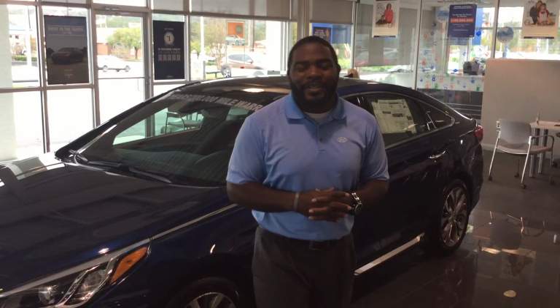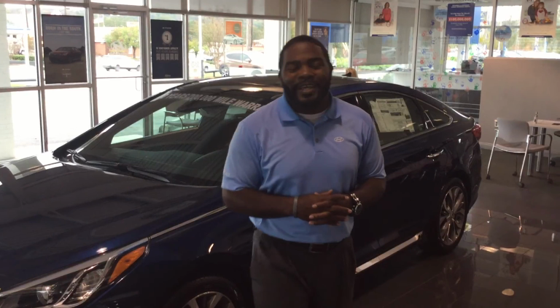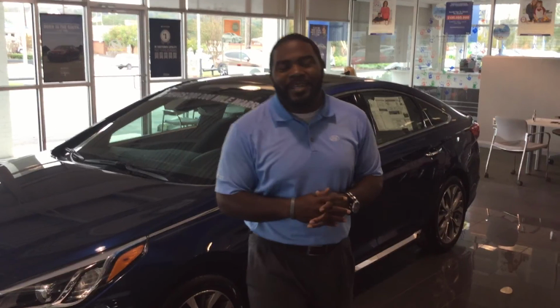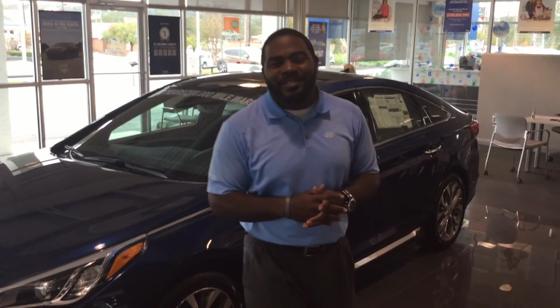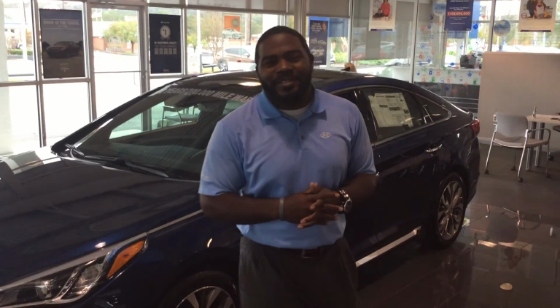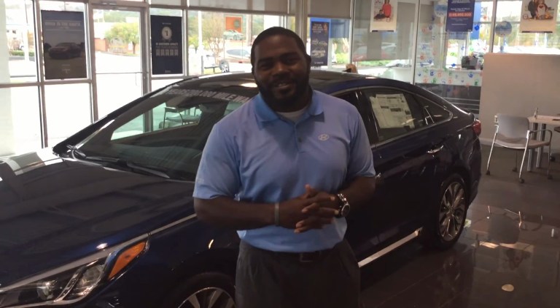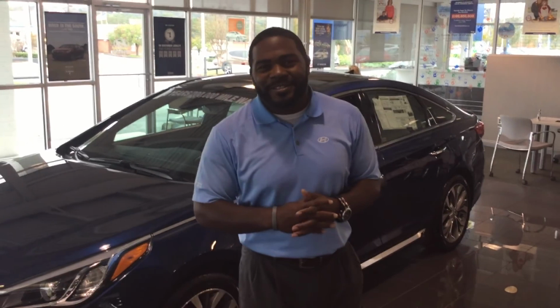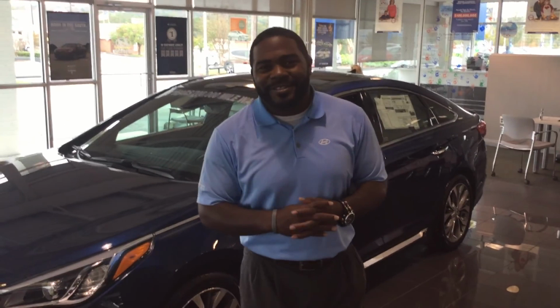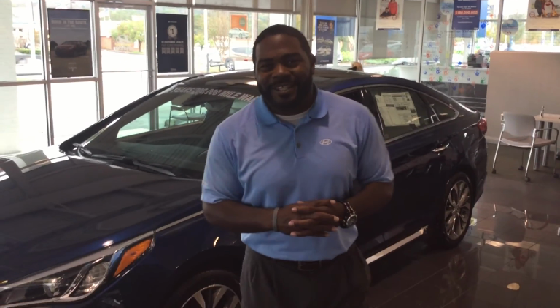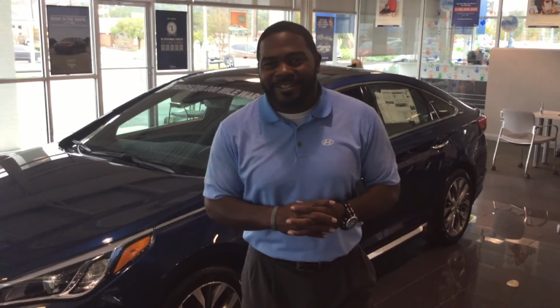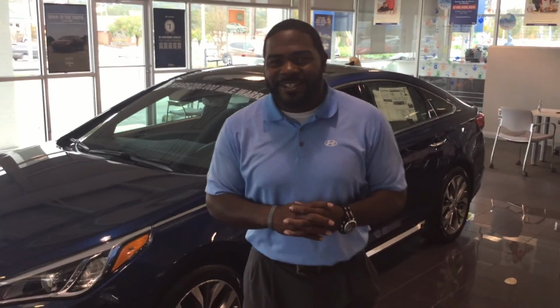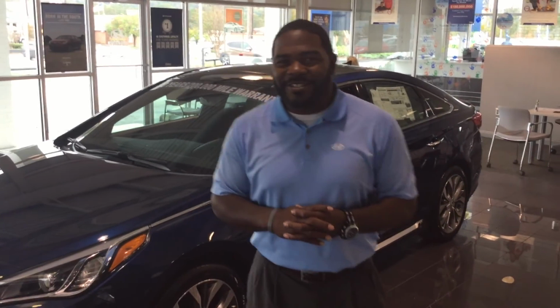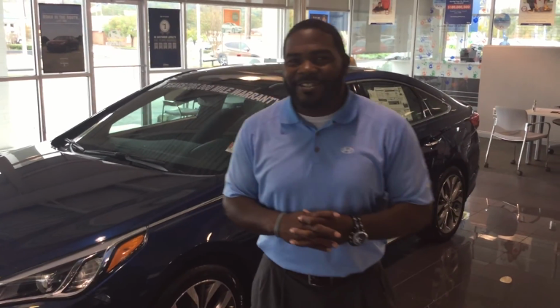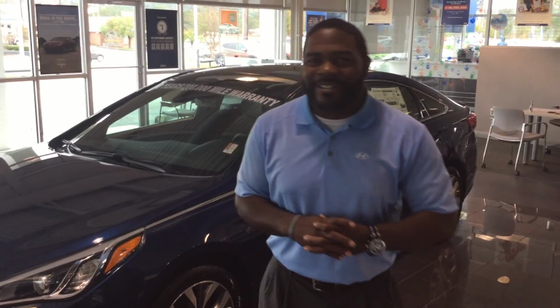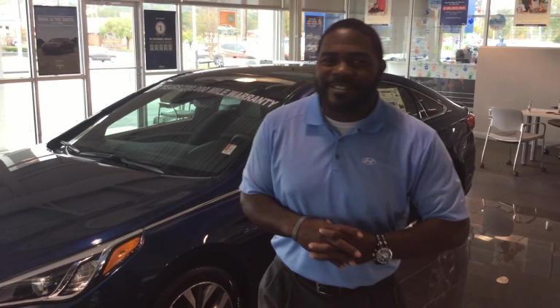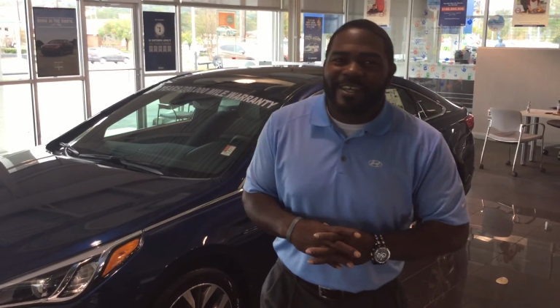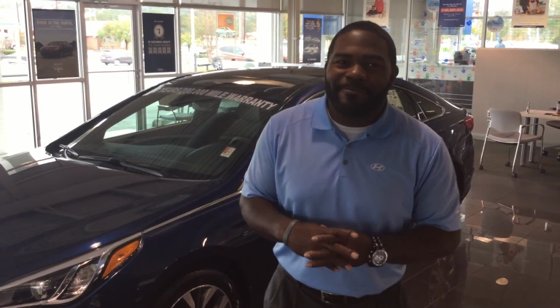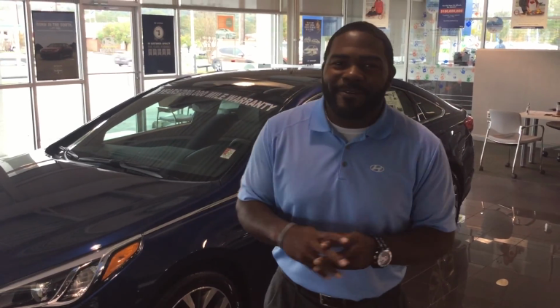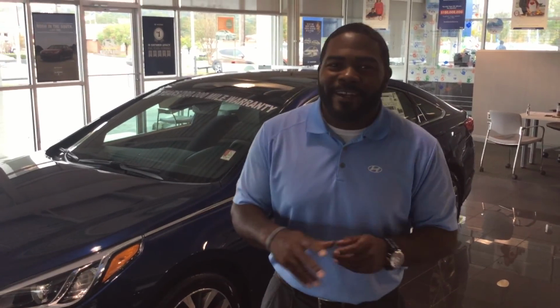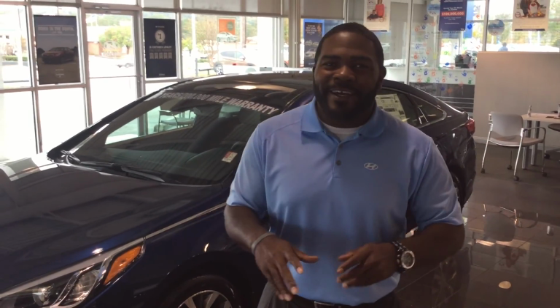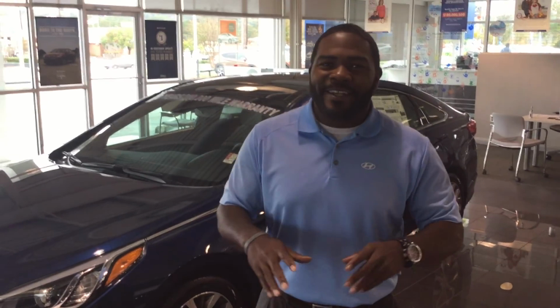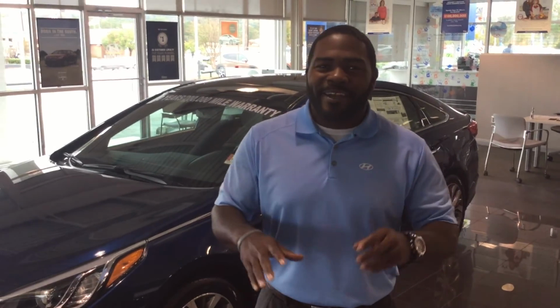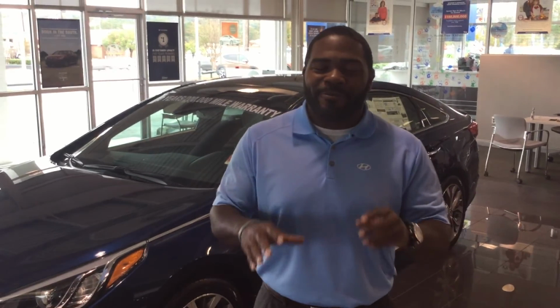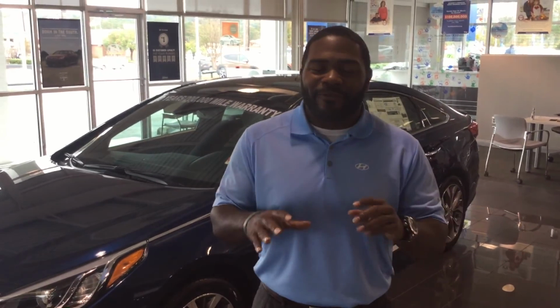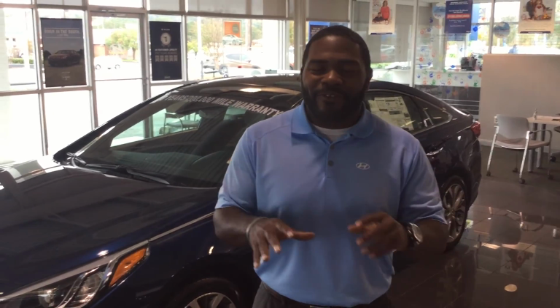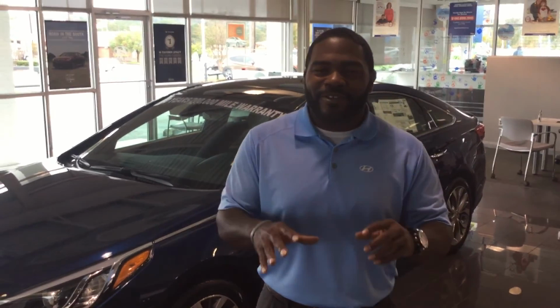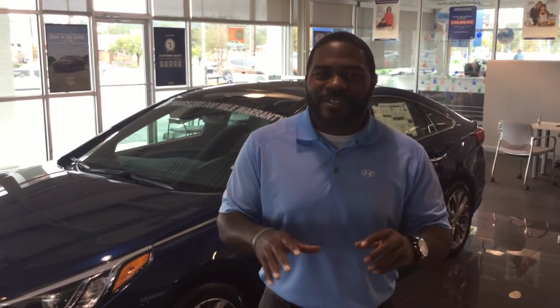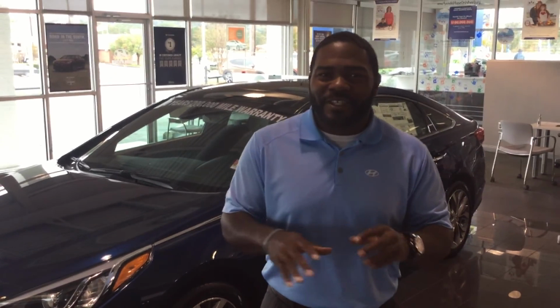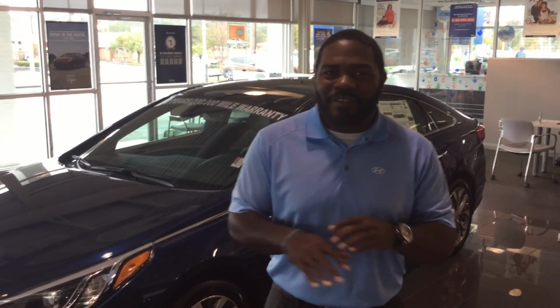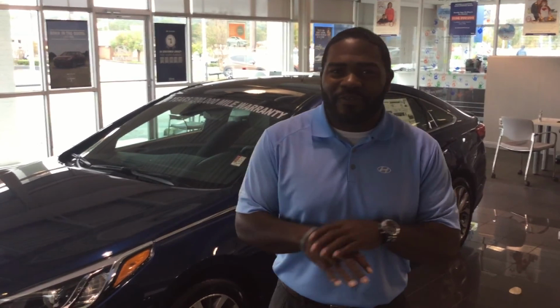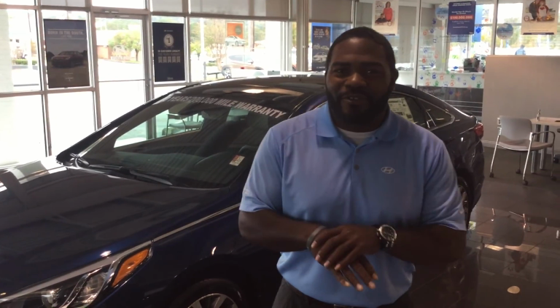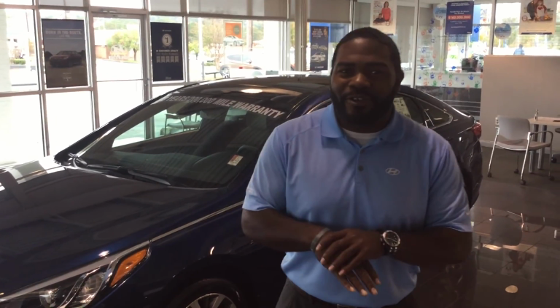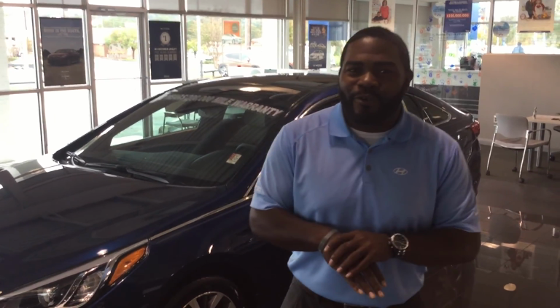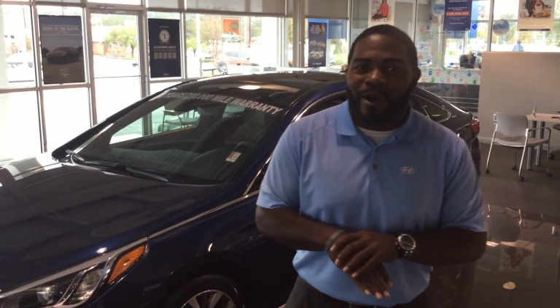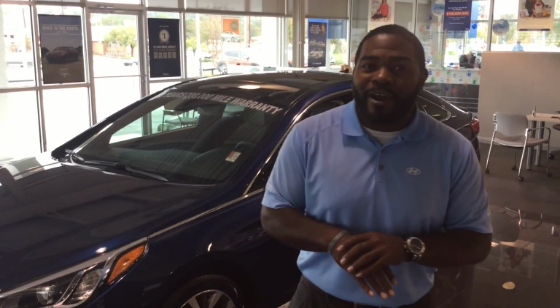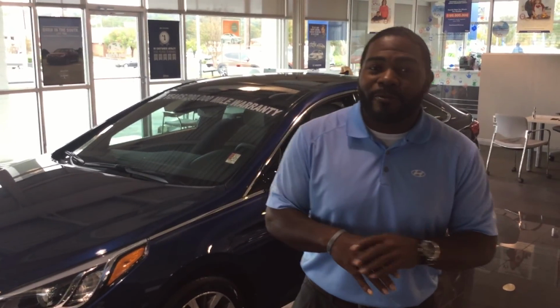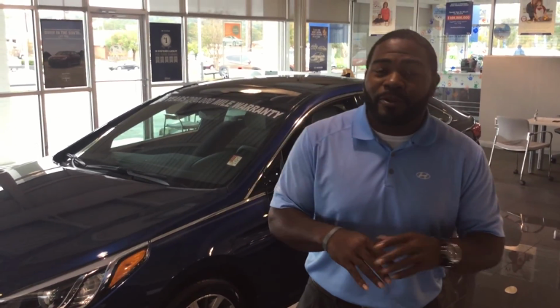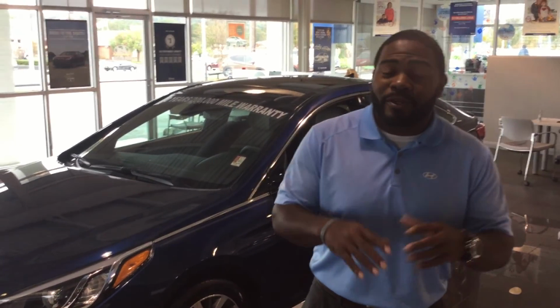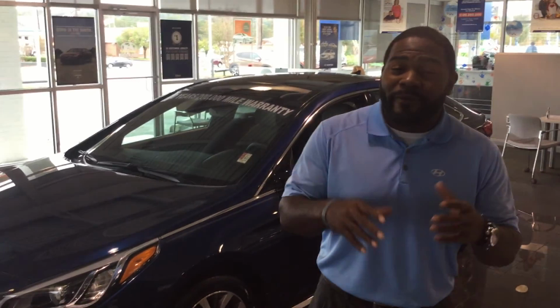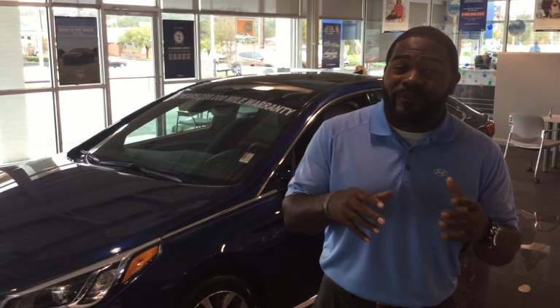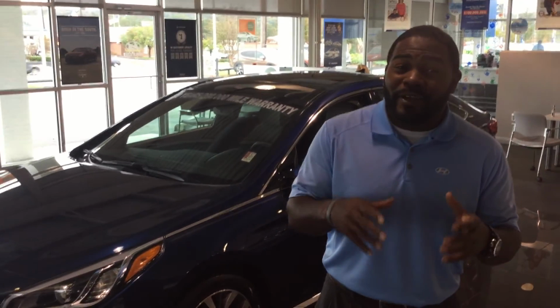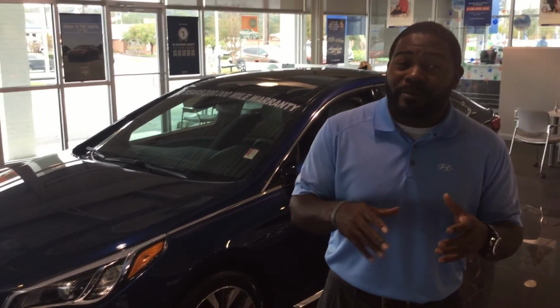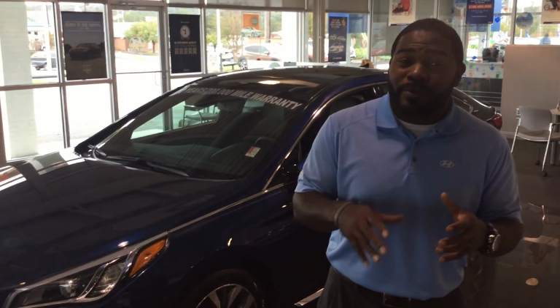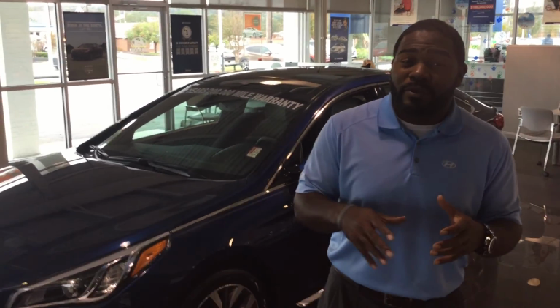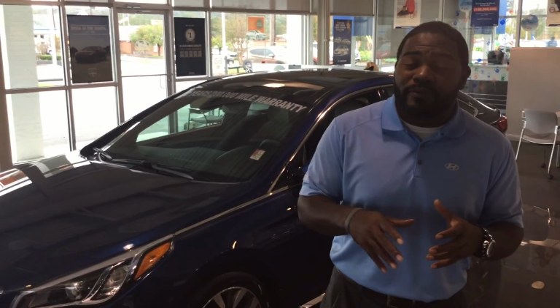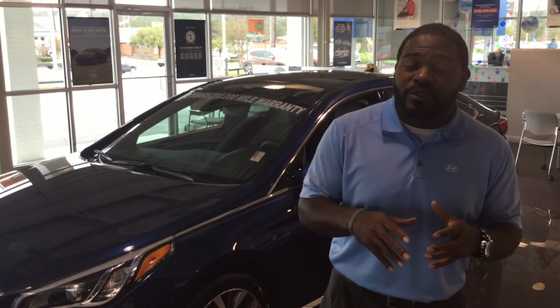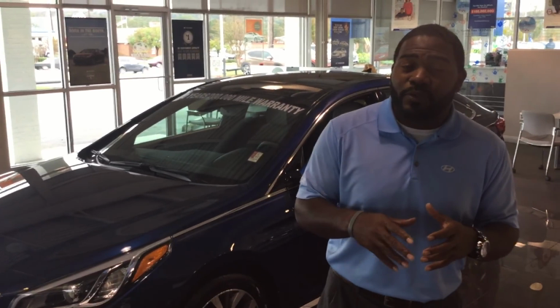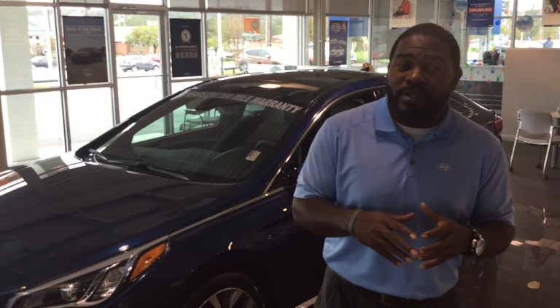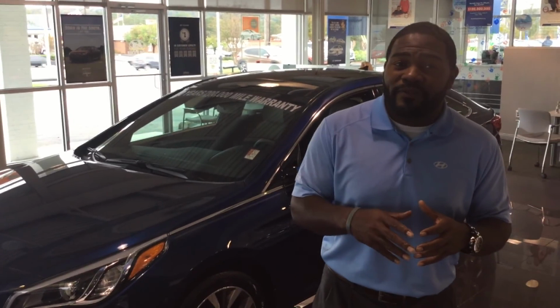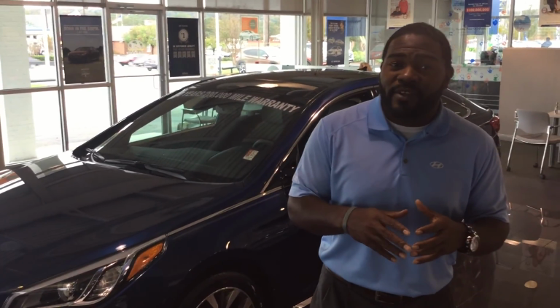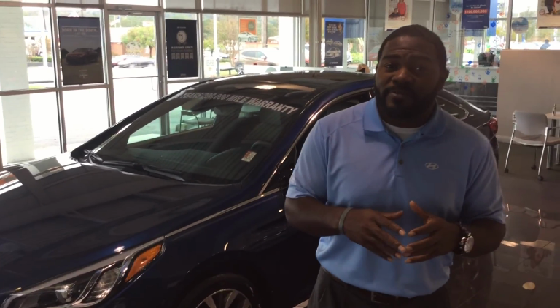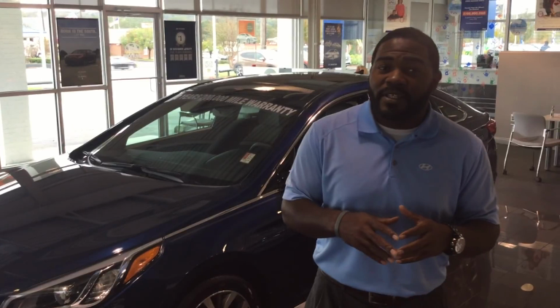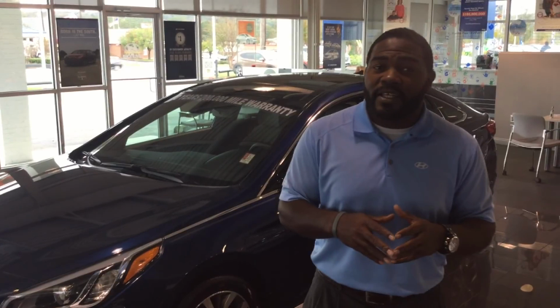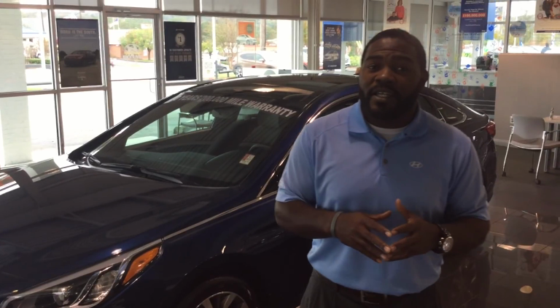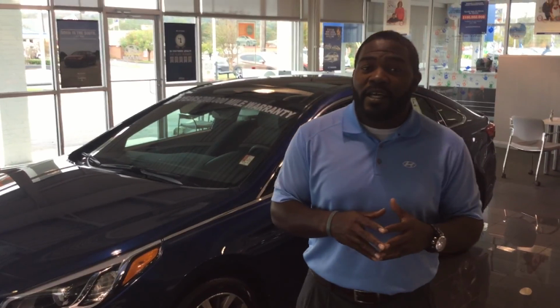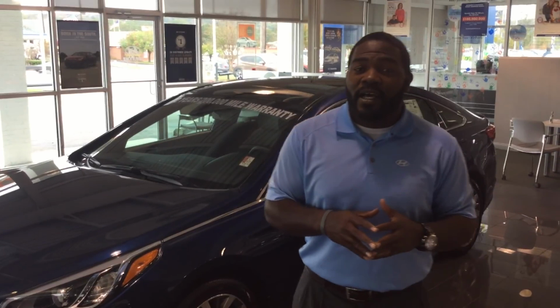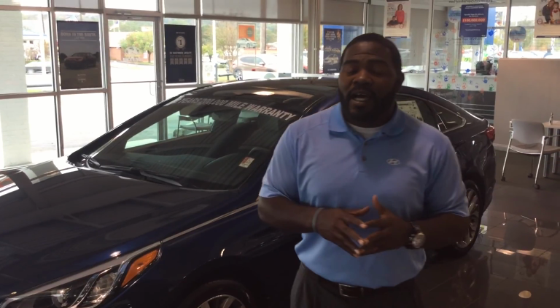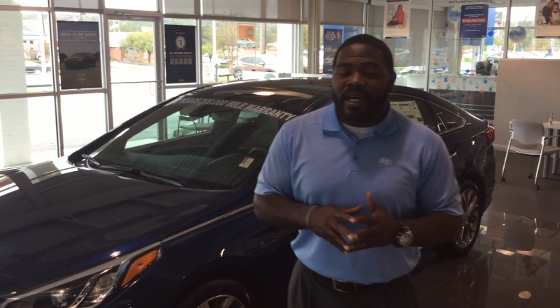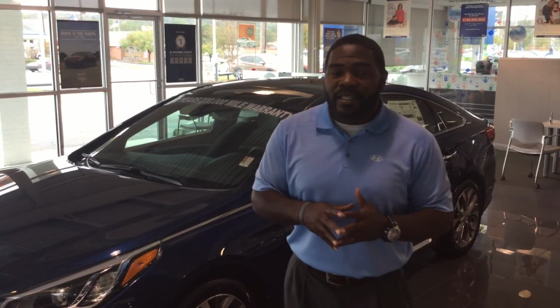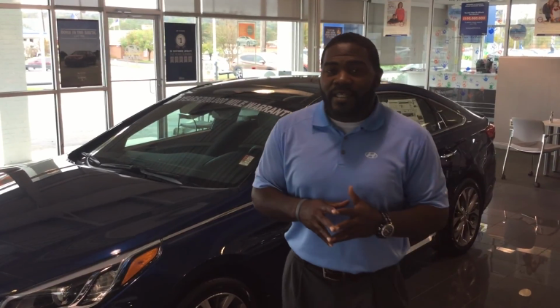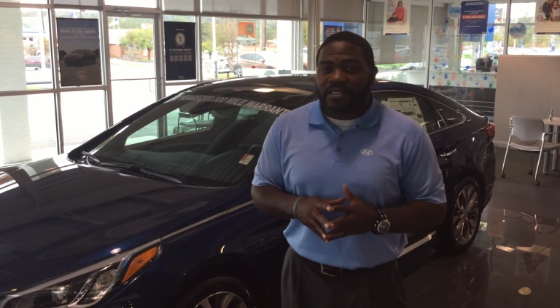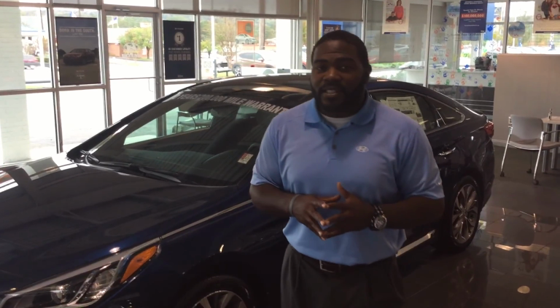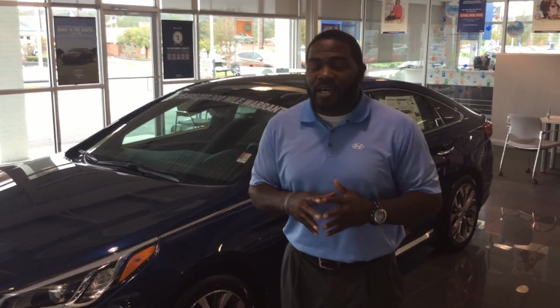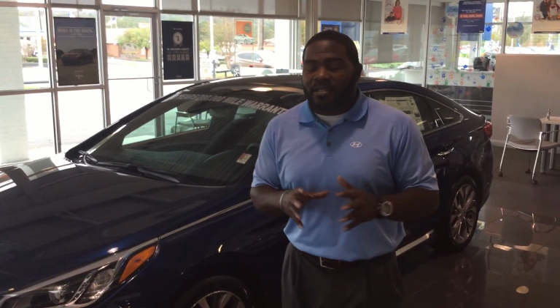I'm Caitlin, this is Jay Johnson here at Tamron Hyundai. I want to first thank you for inquiring on our very beautiful 2015 Hyundai Sonata.